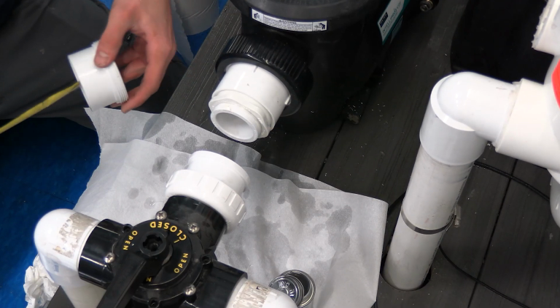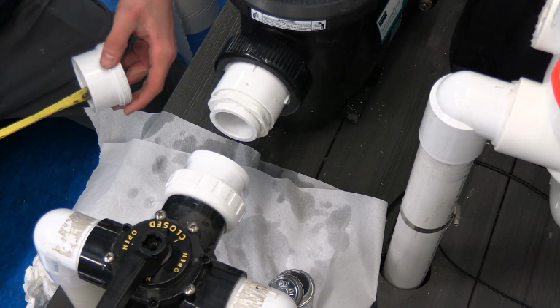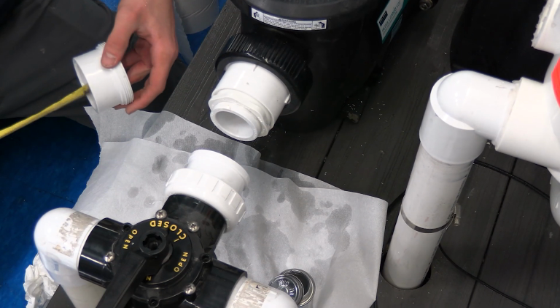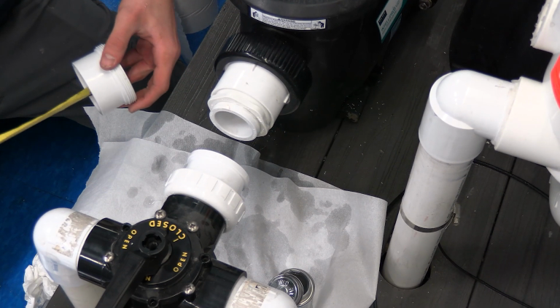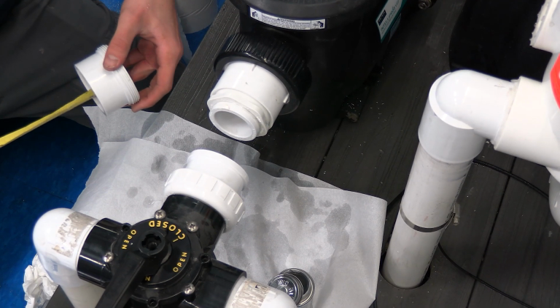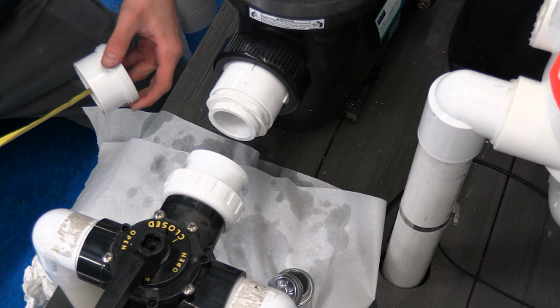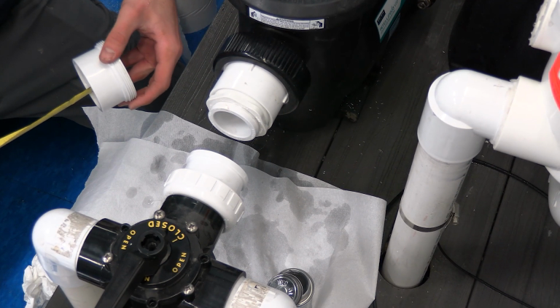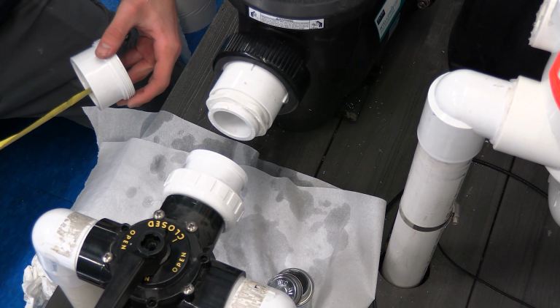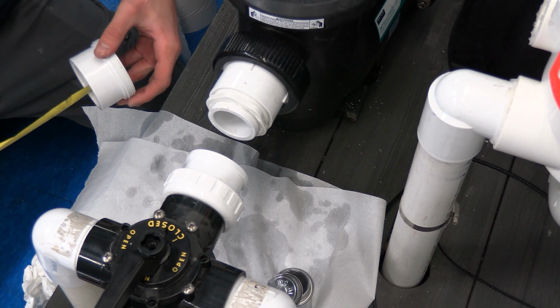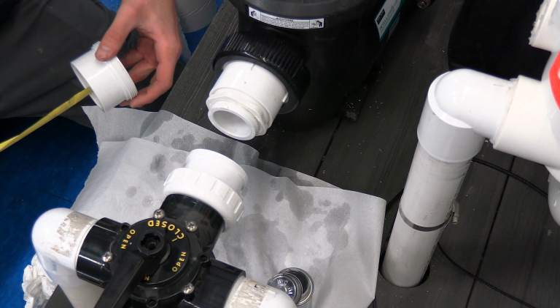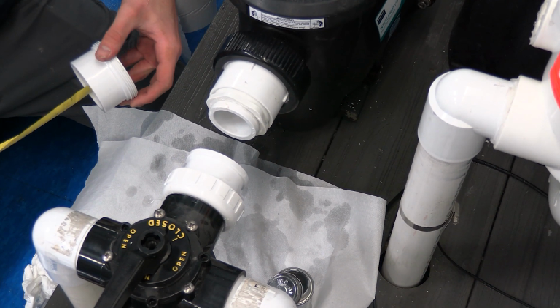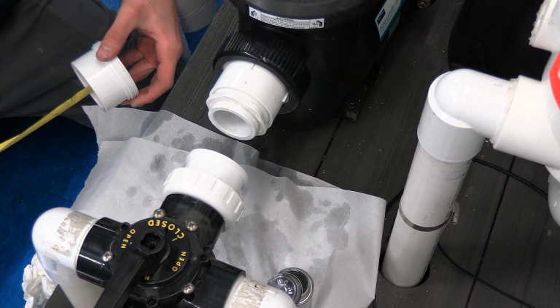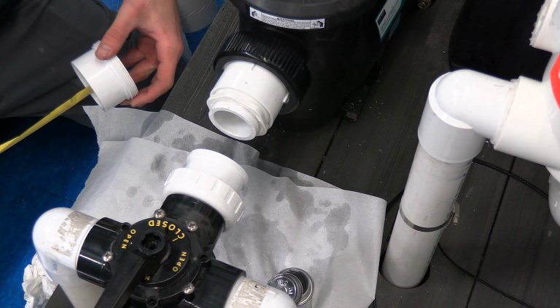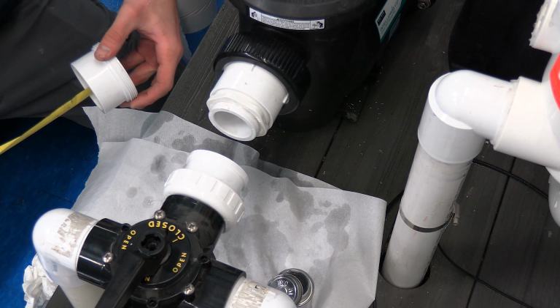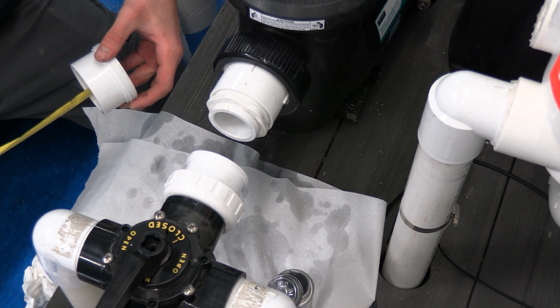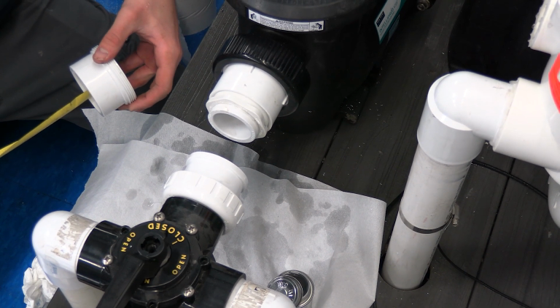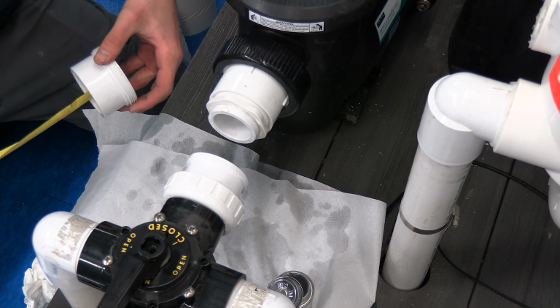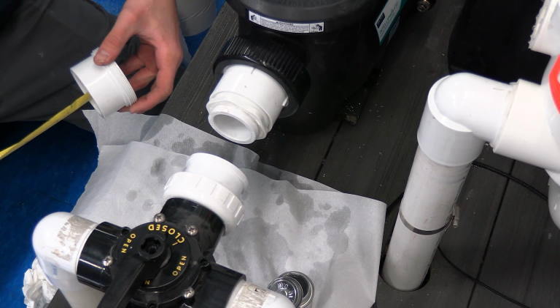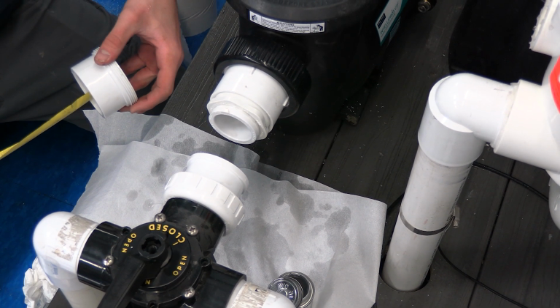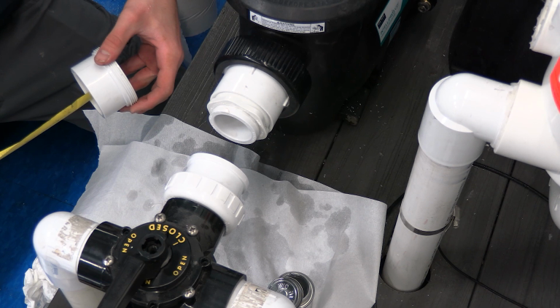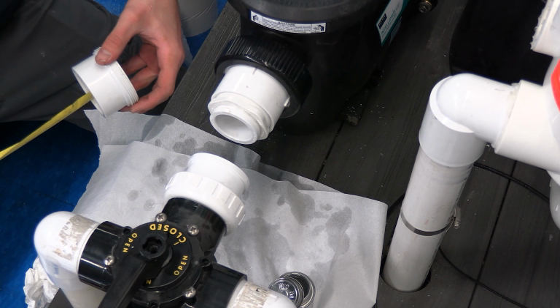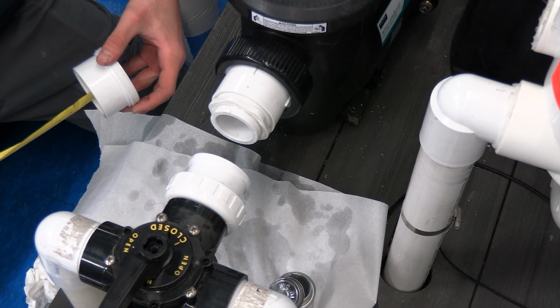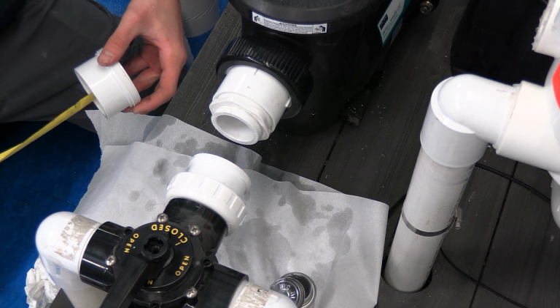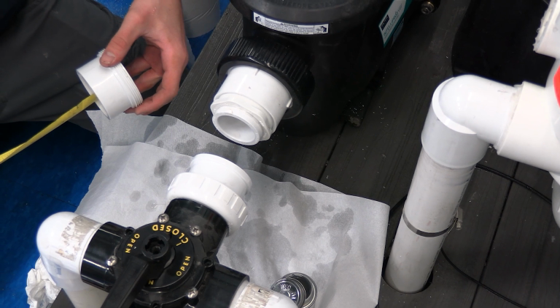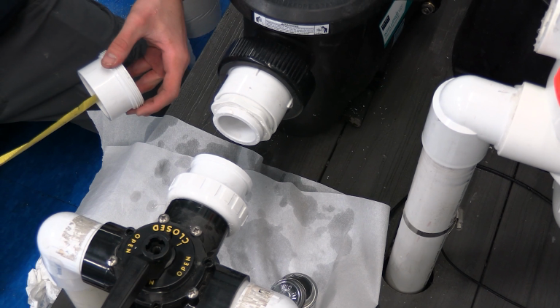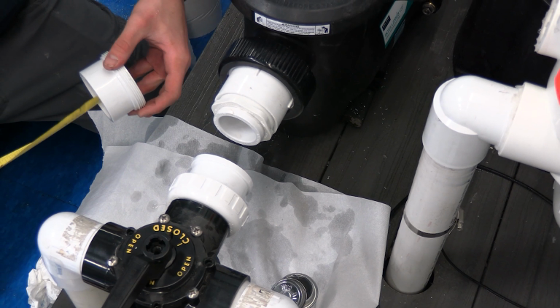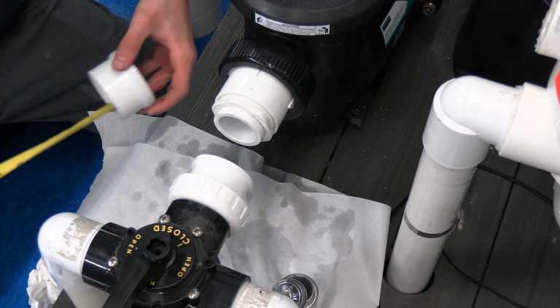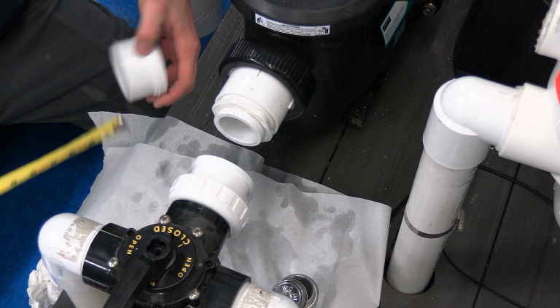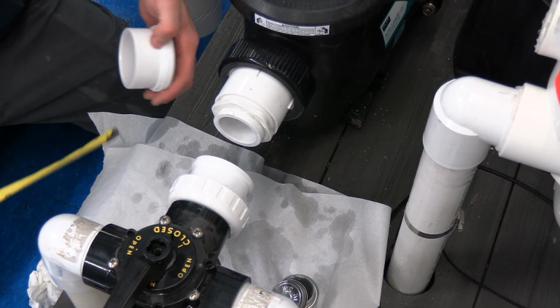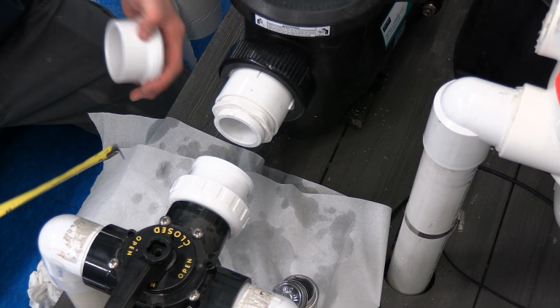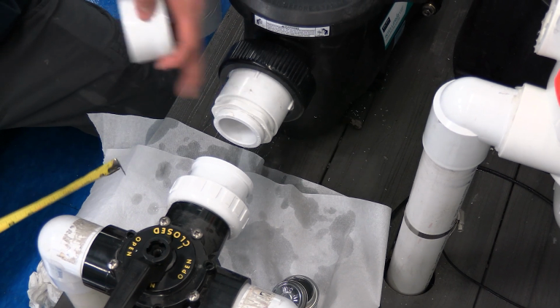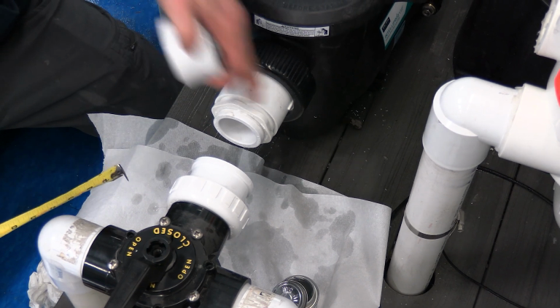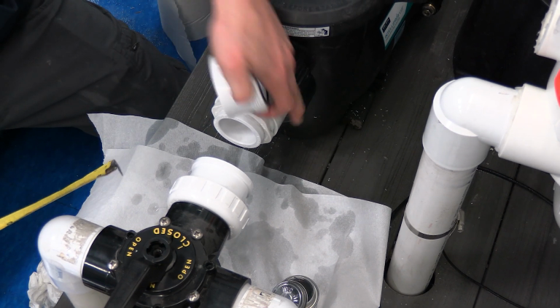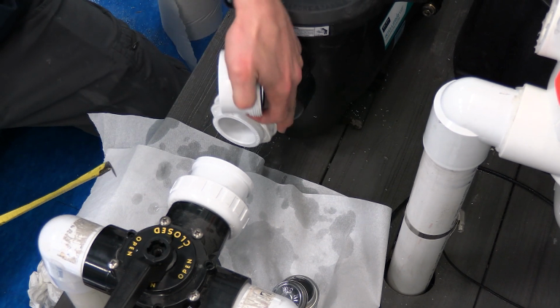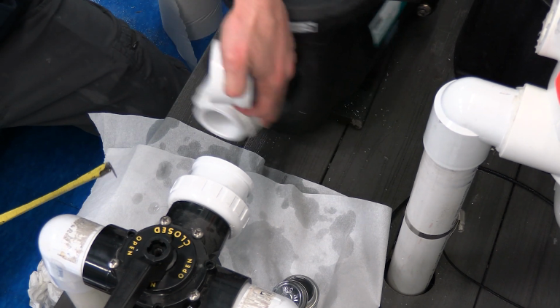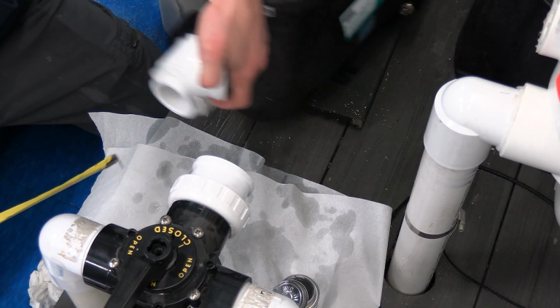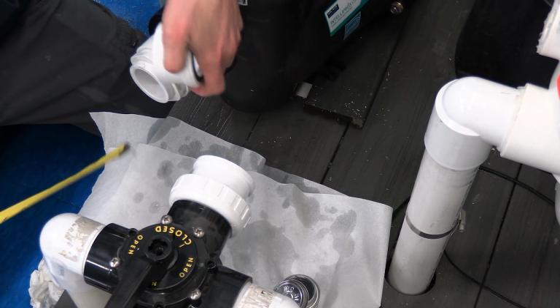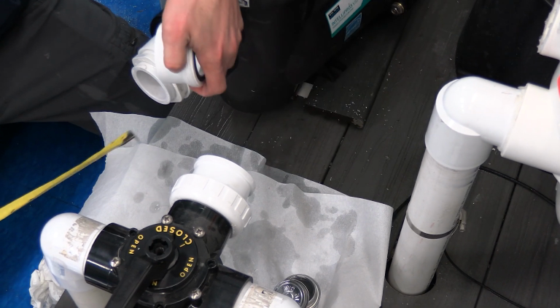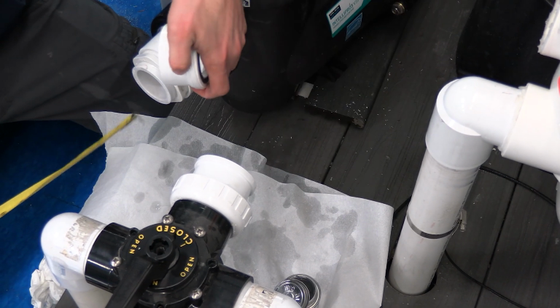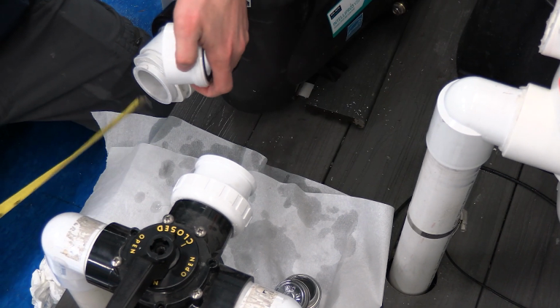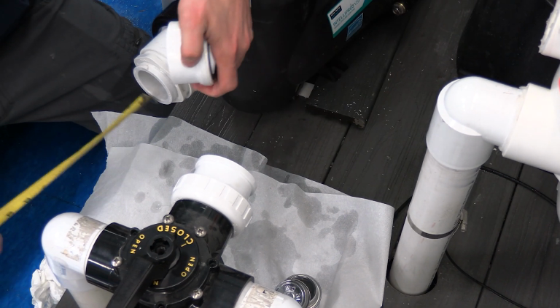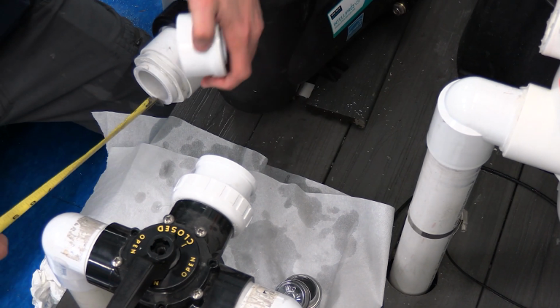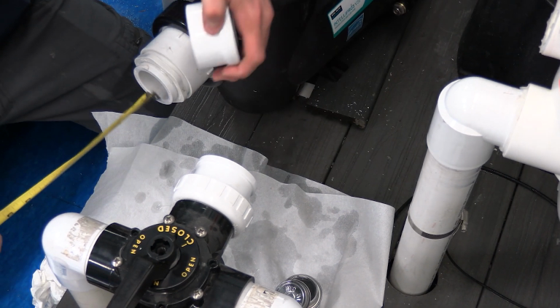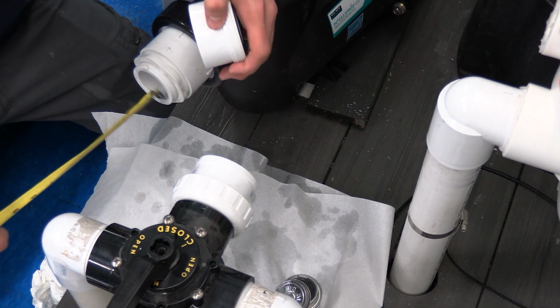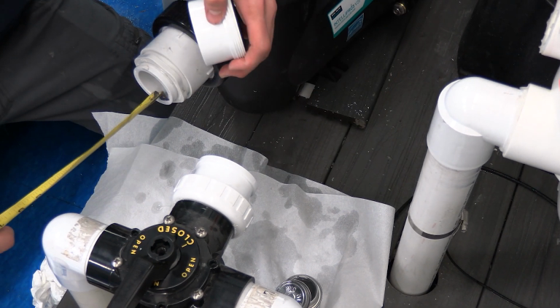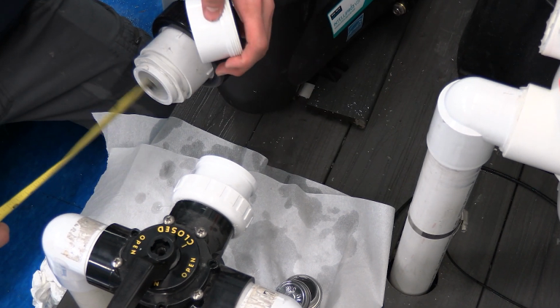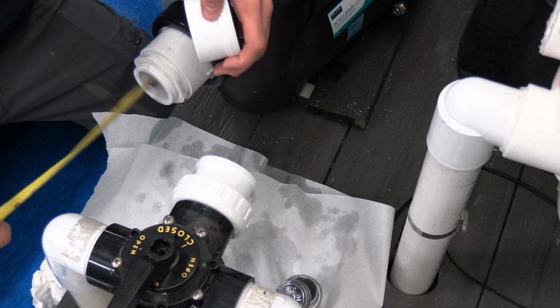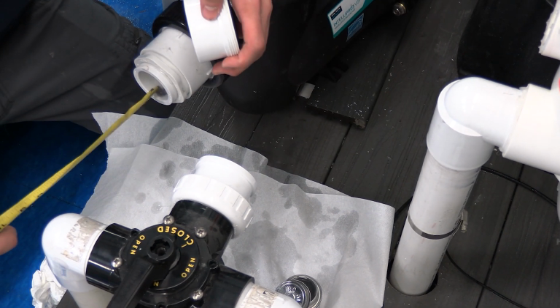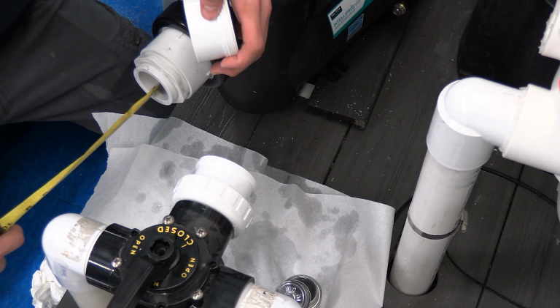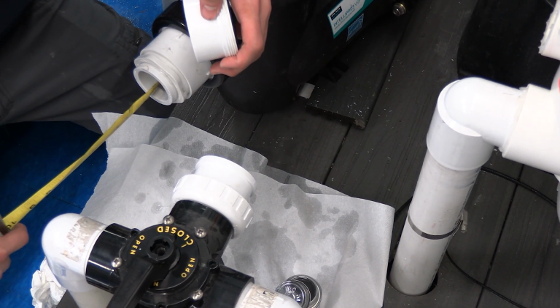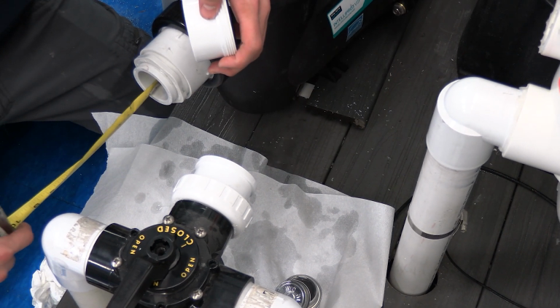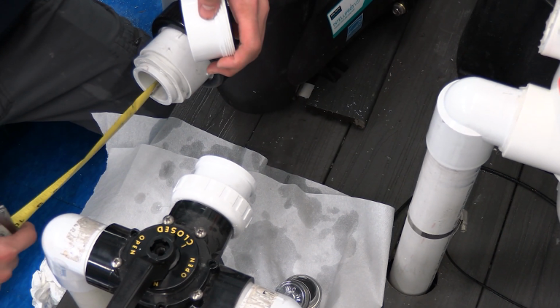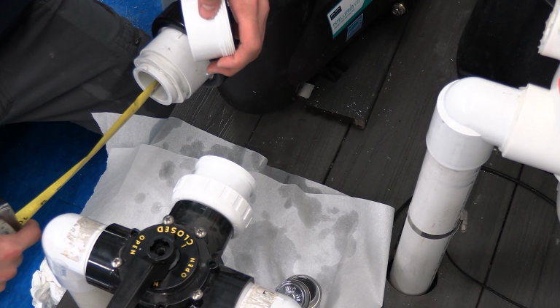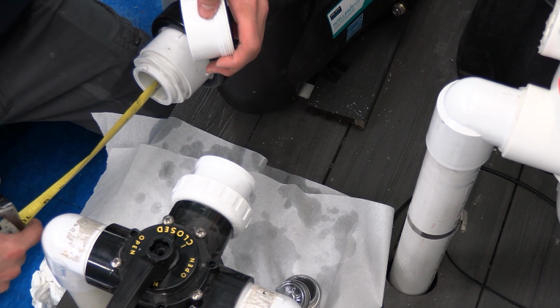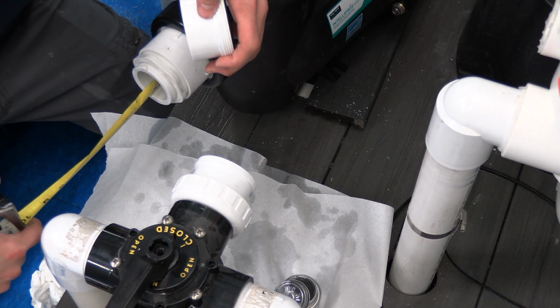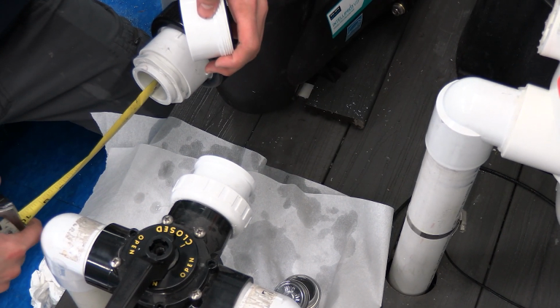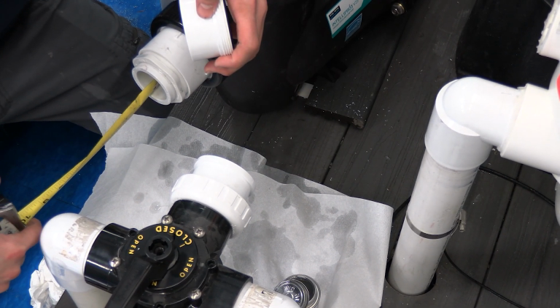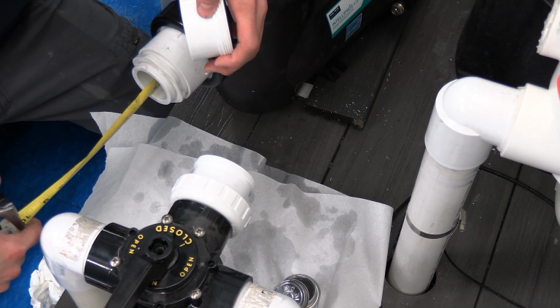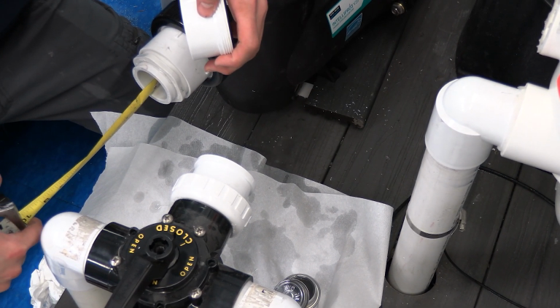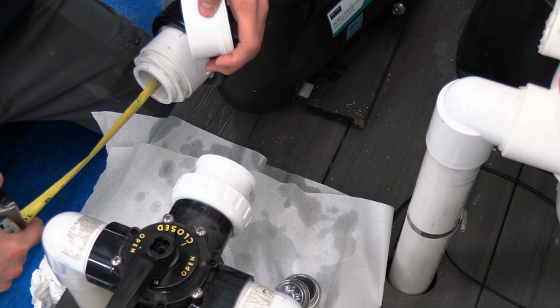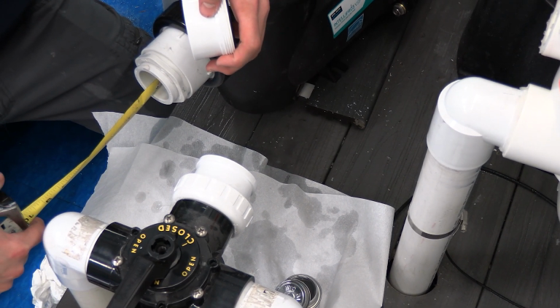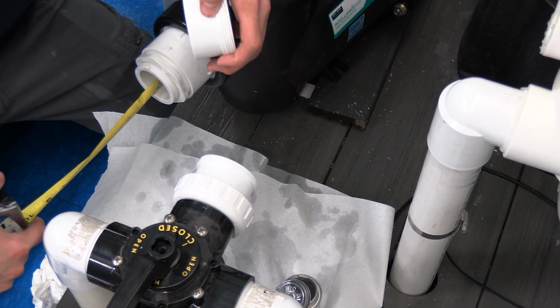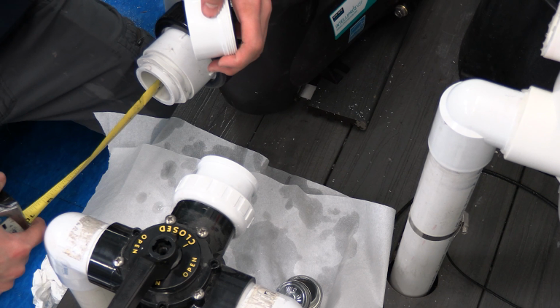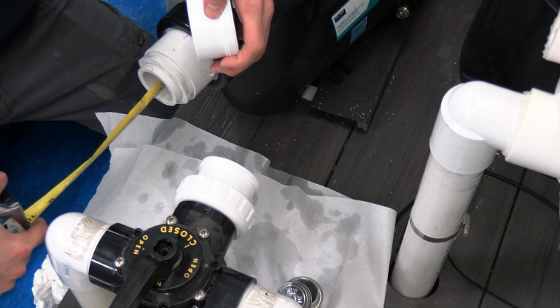It is important that we use the proper fittings. Here you can see the tech measuring the distance inside of the fitting to cut the pipe to the appropriate length.